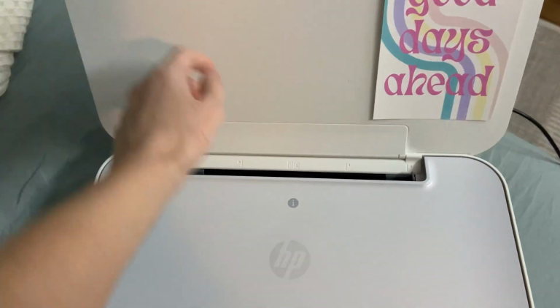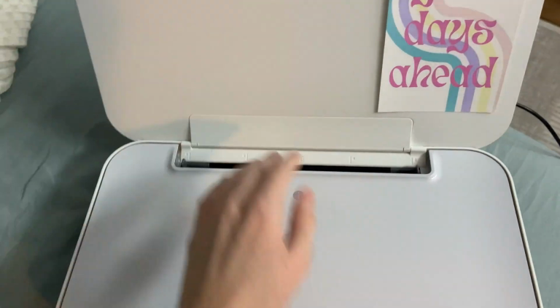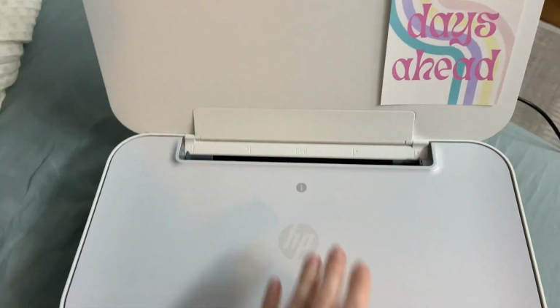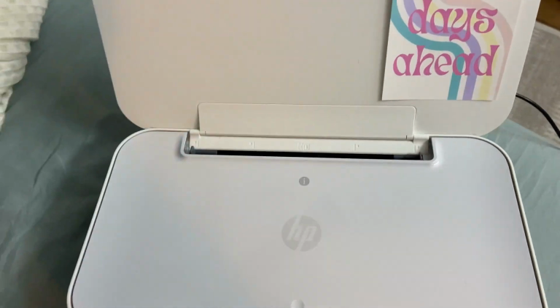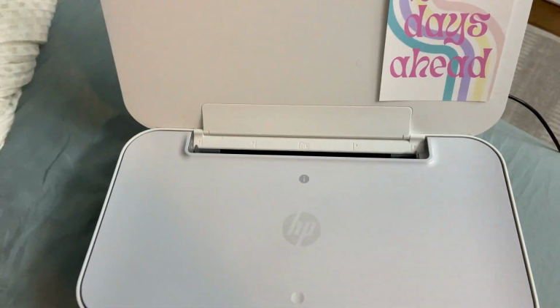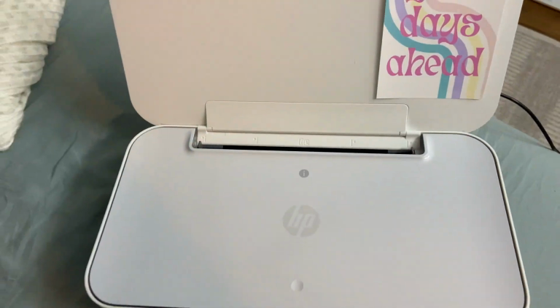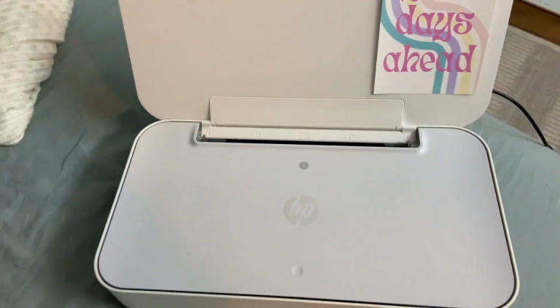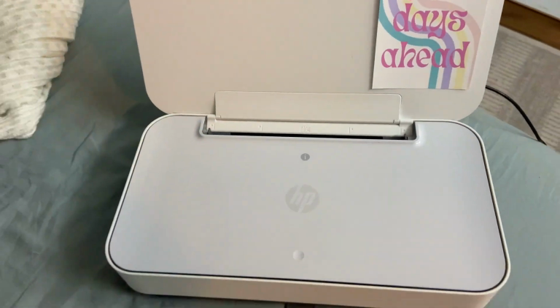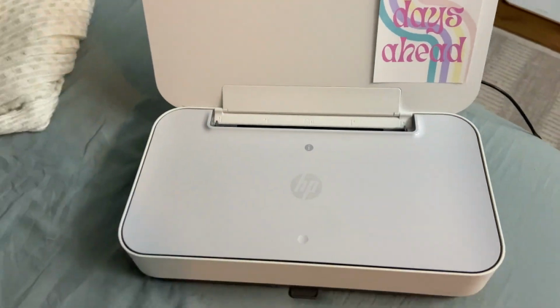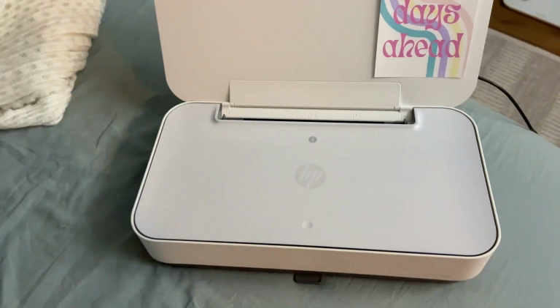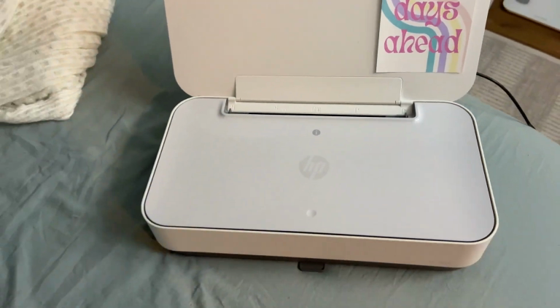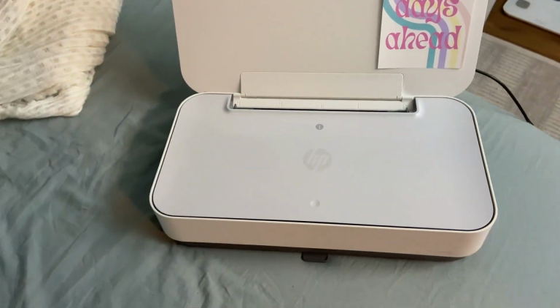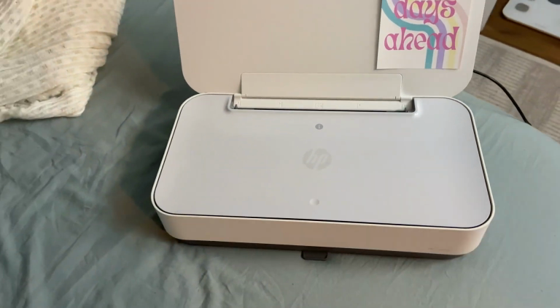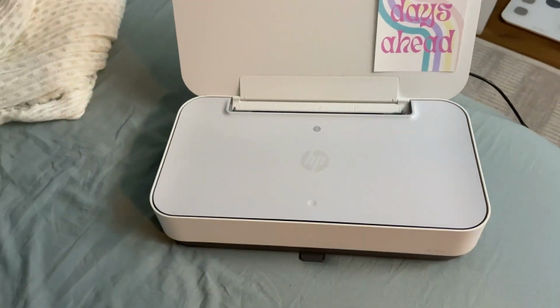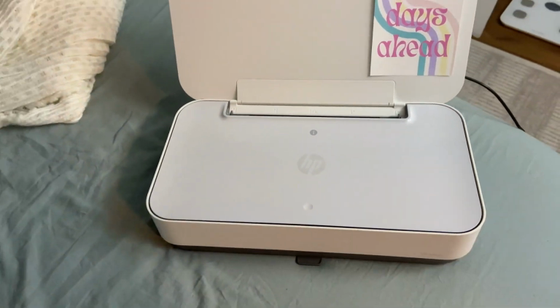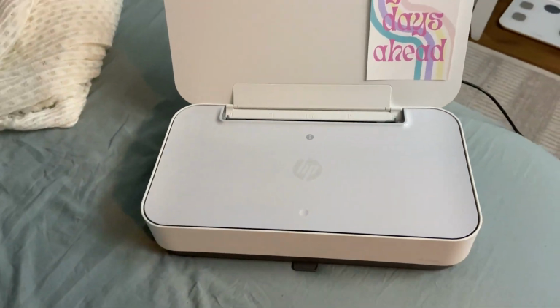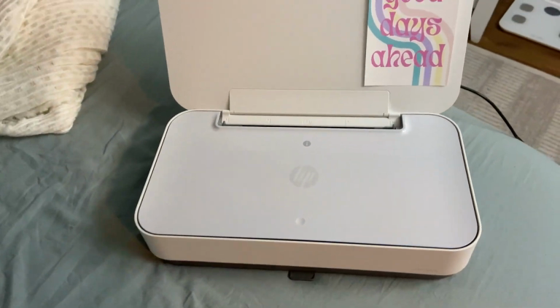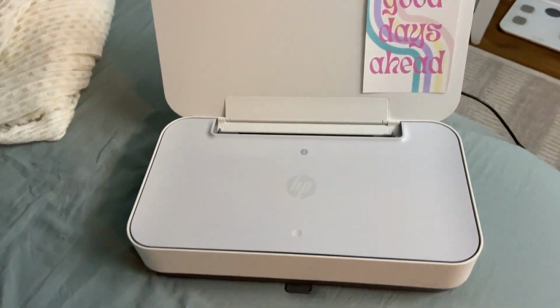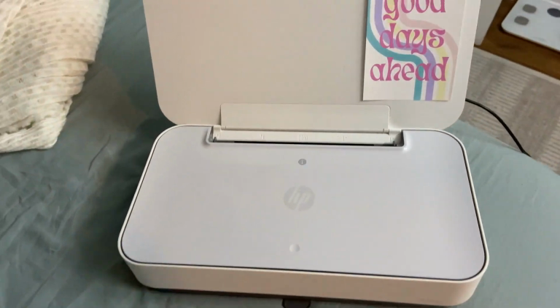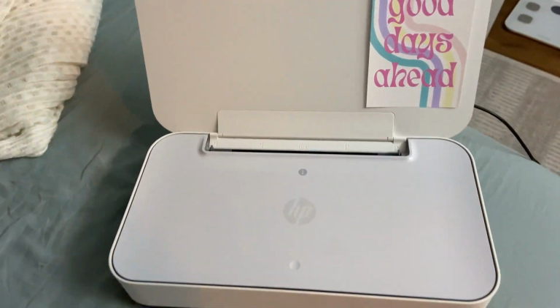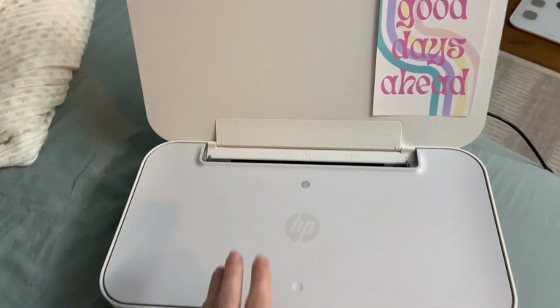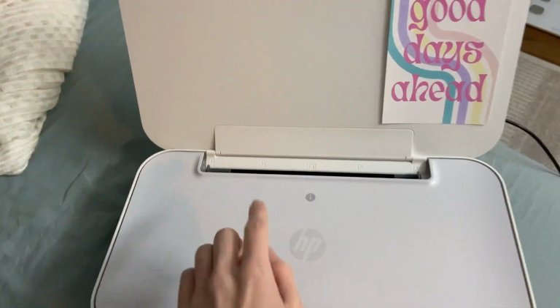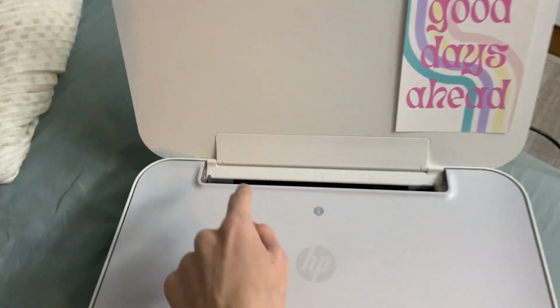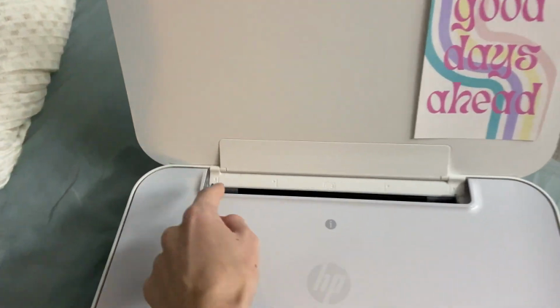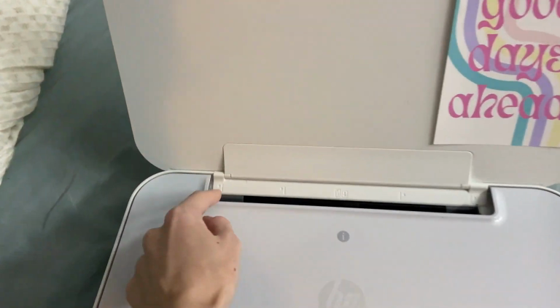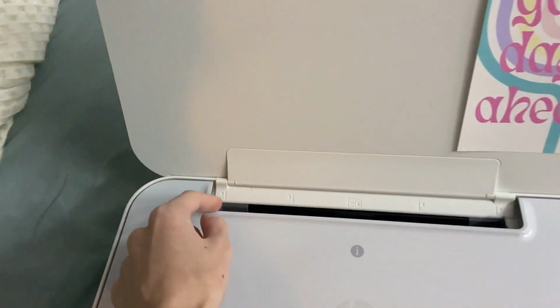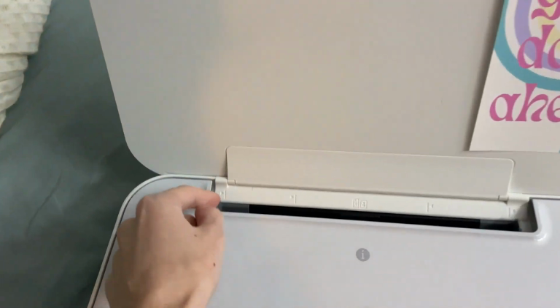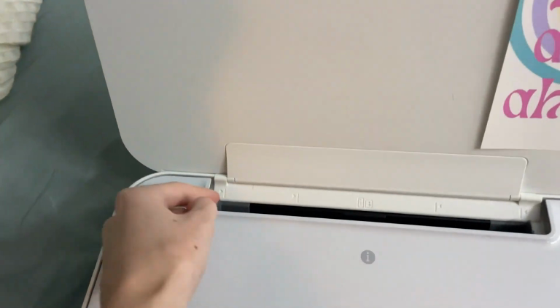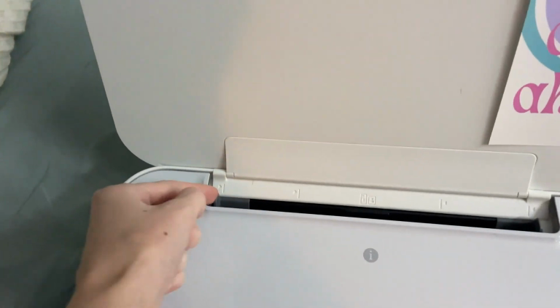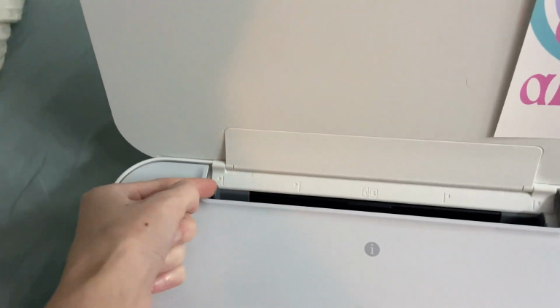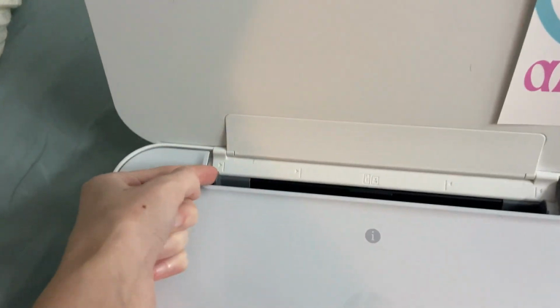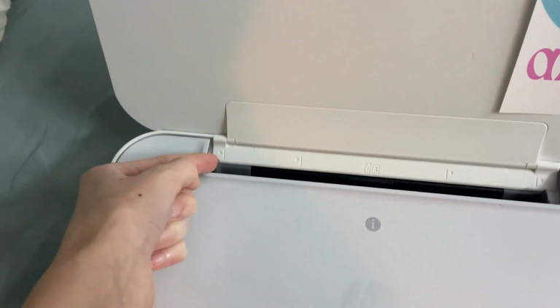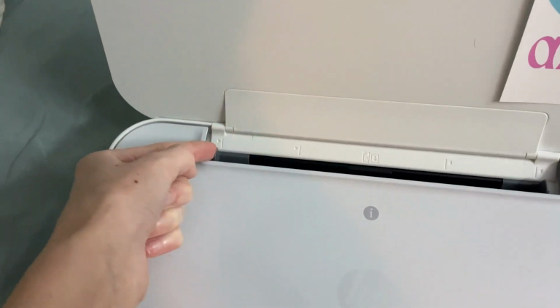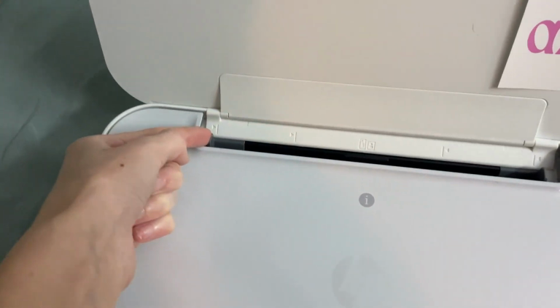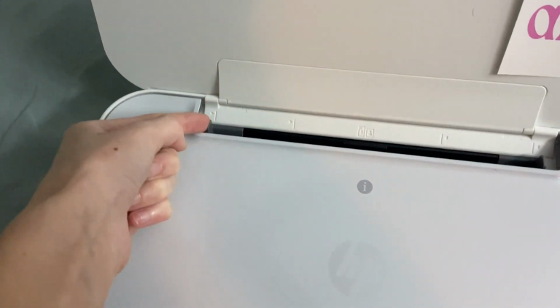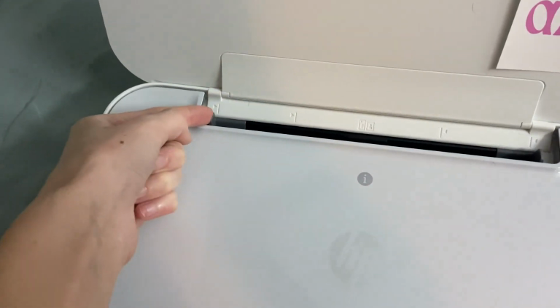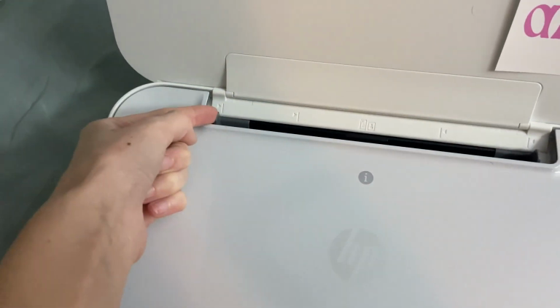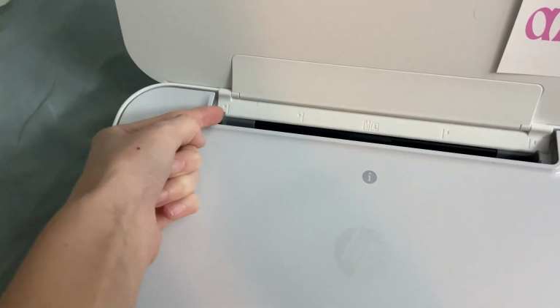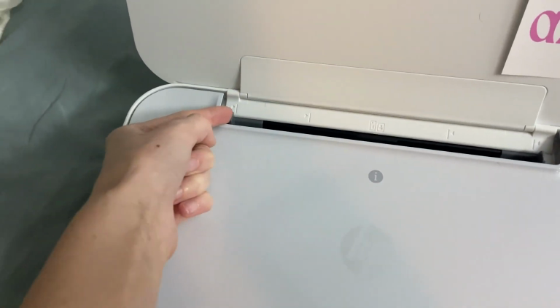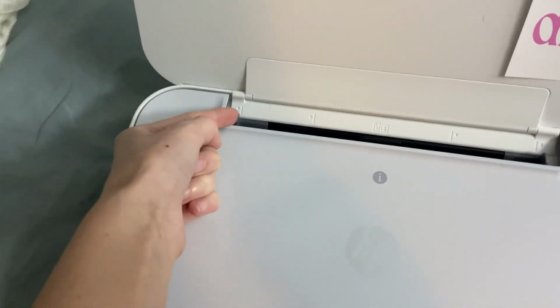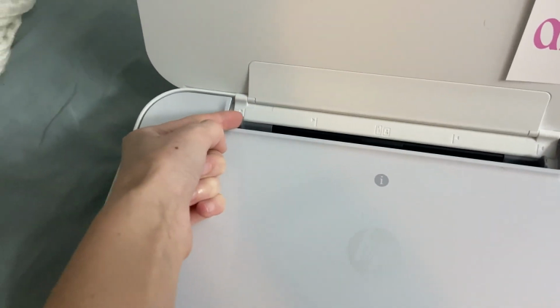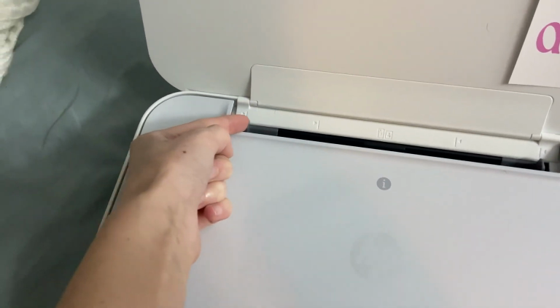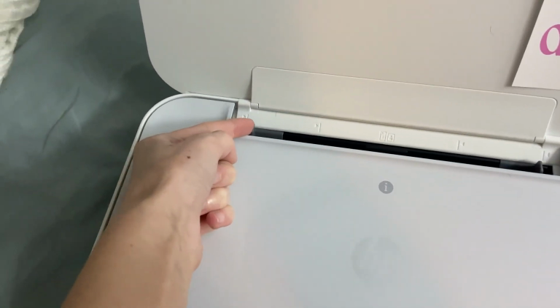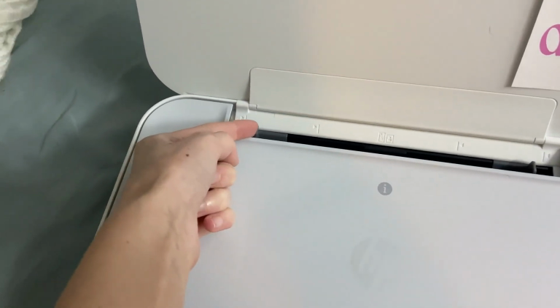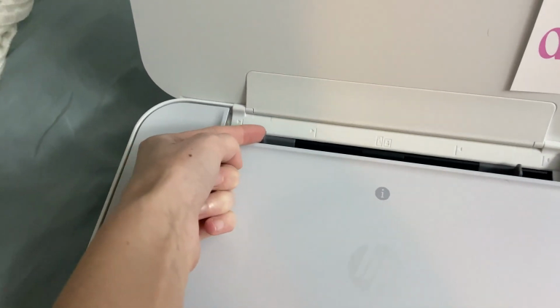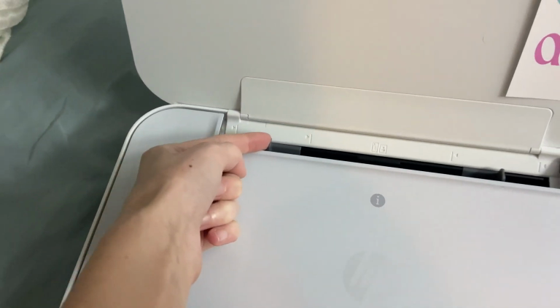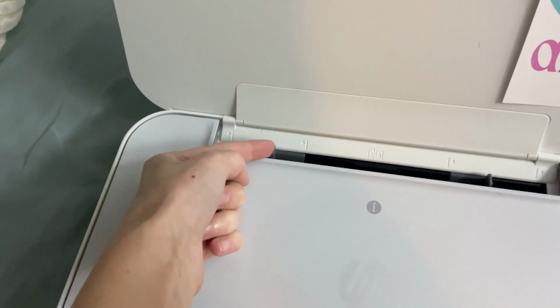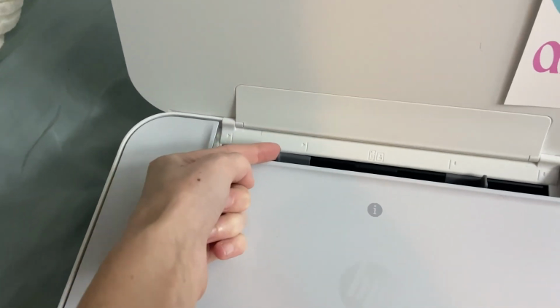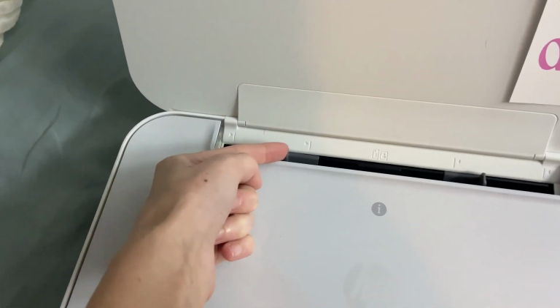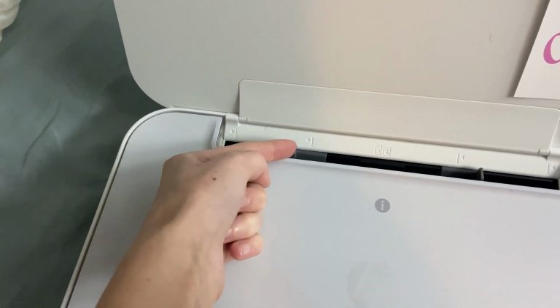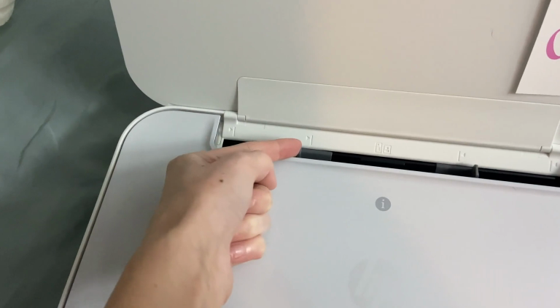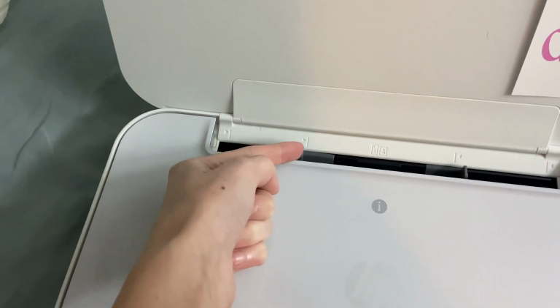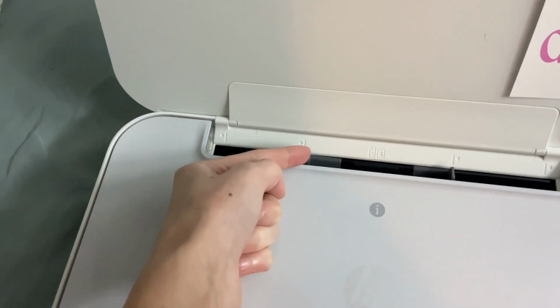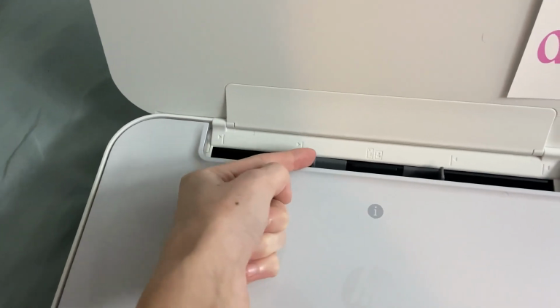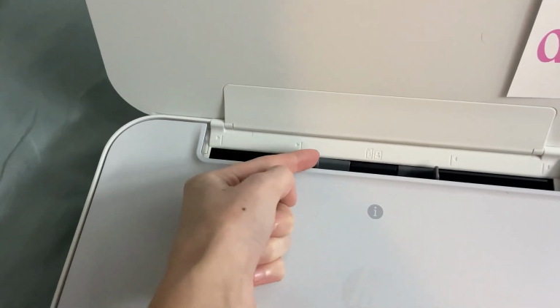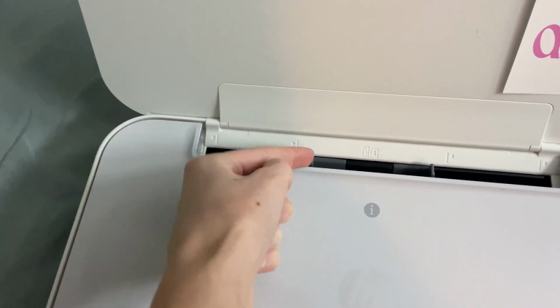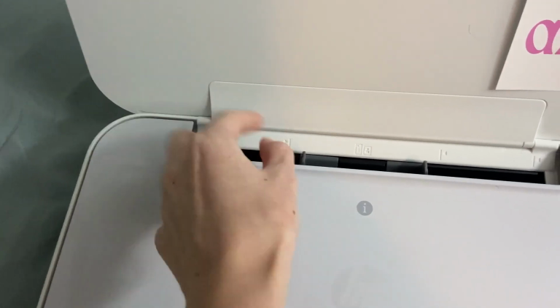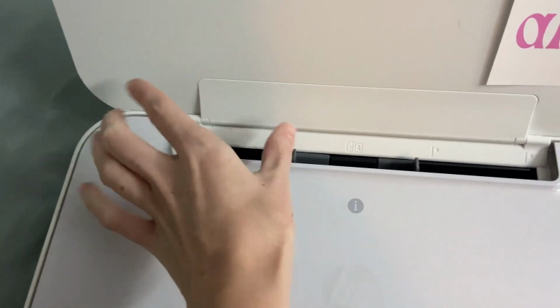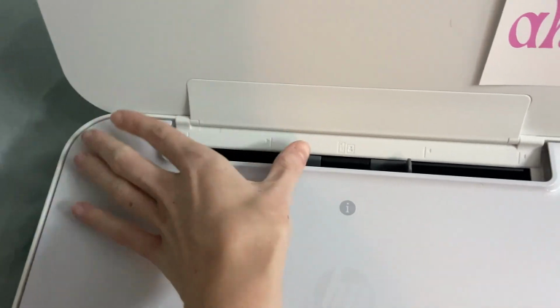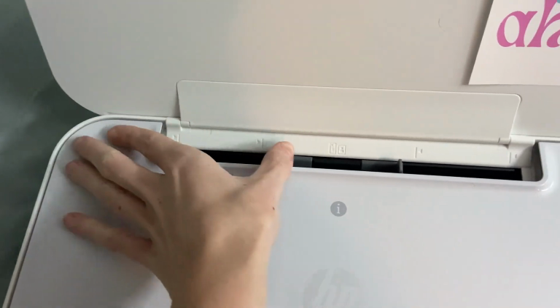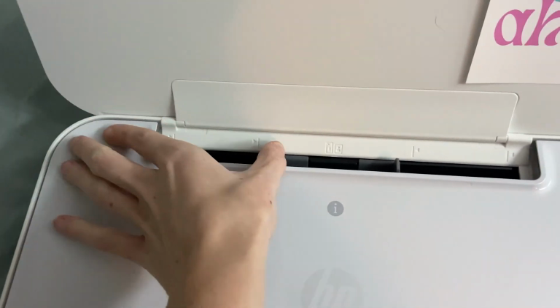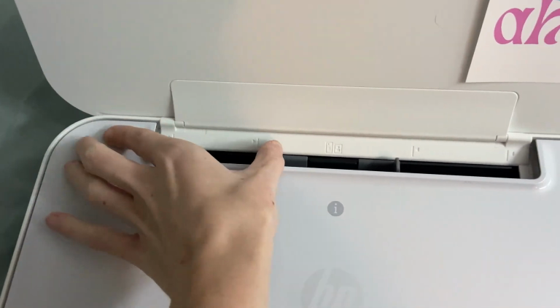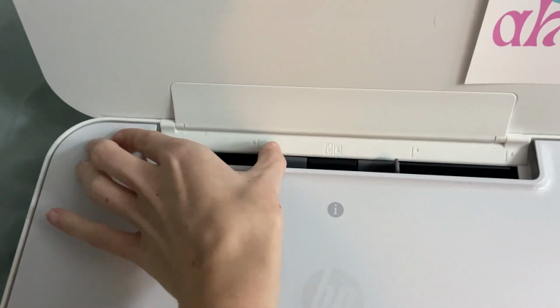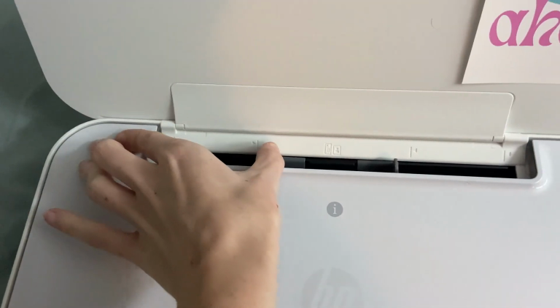You just lift up the lid right there and you can even adjust this little thing for the different paper sizes.